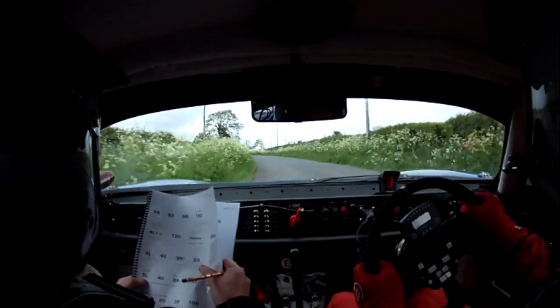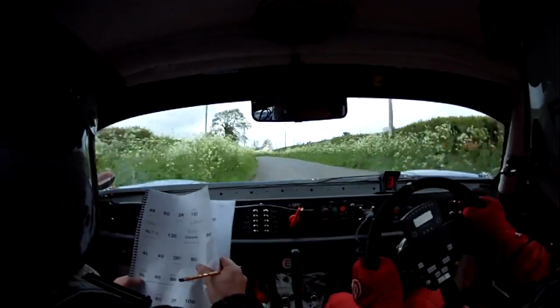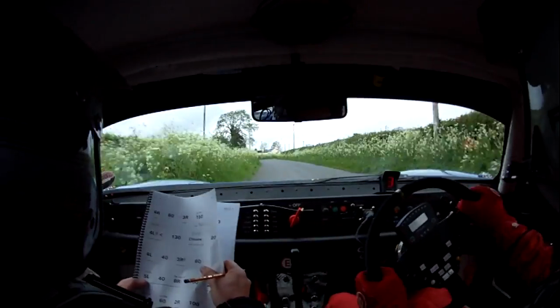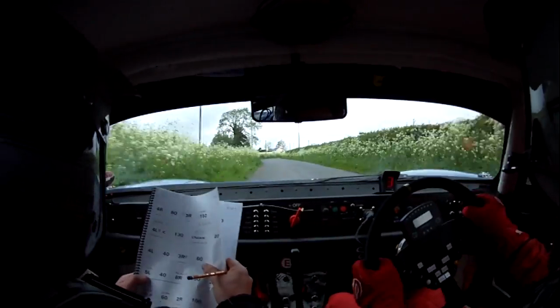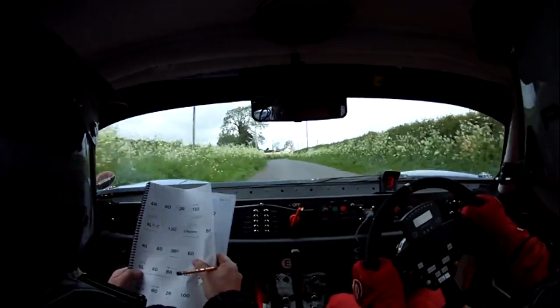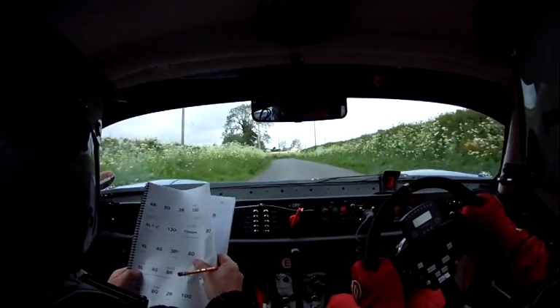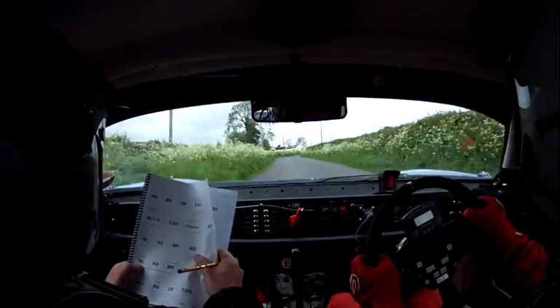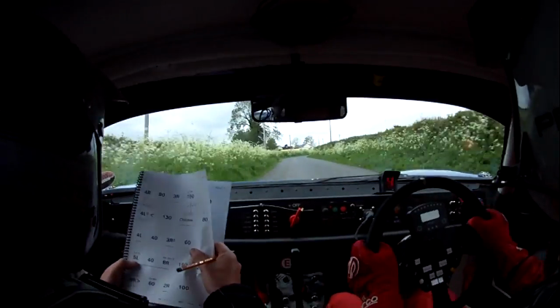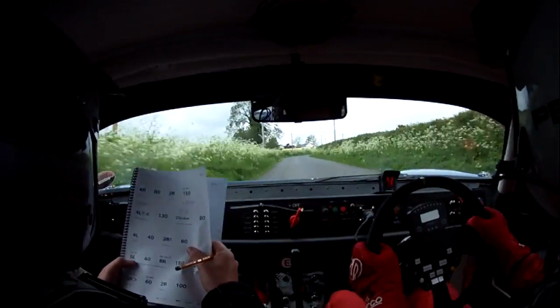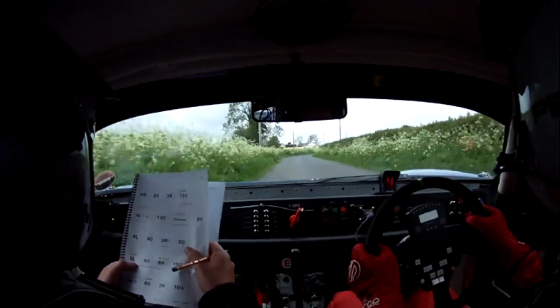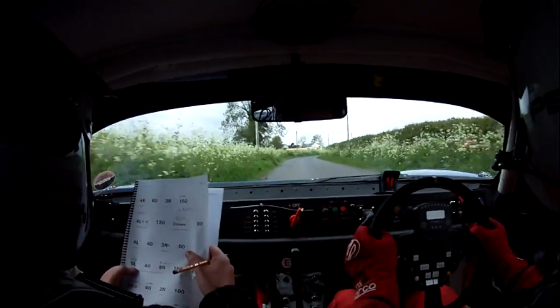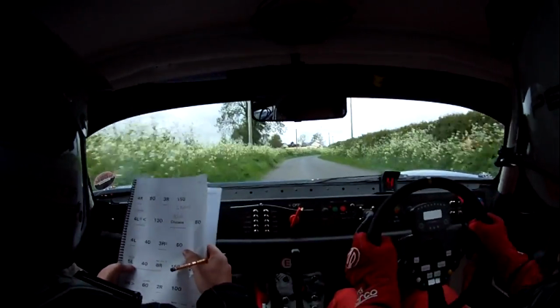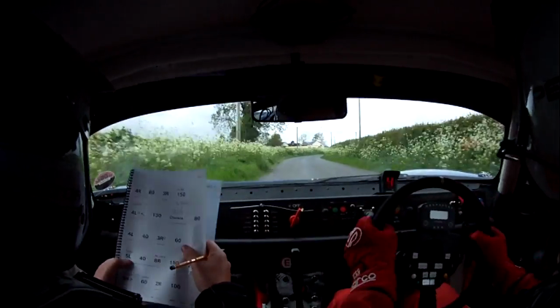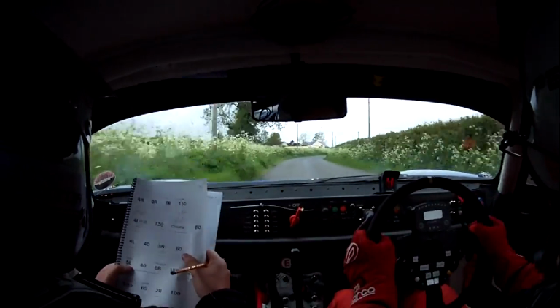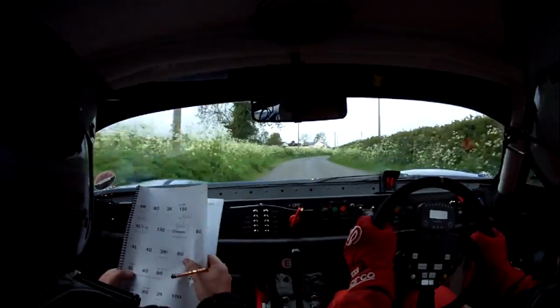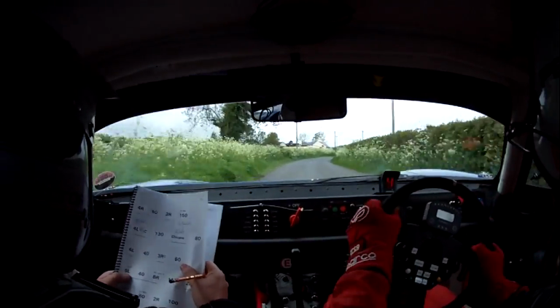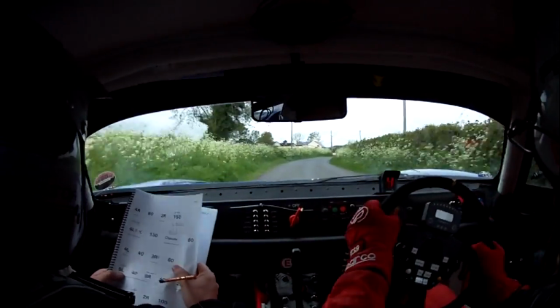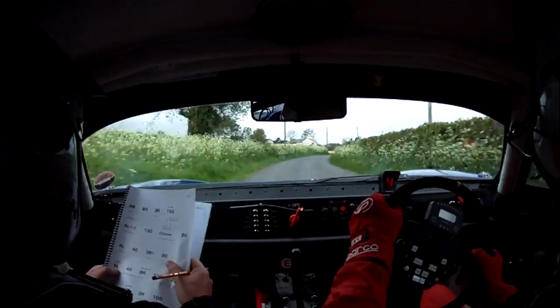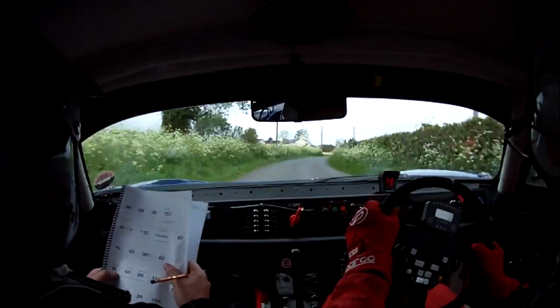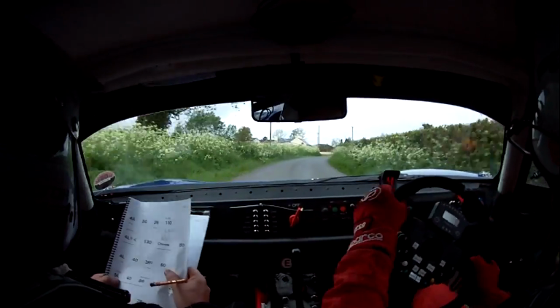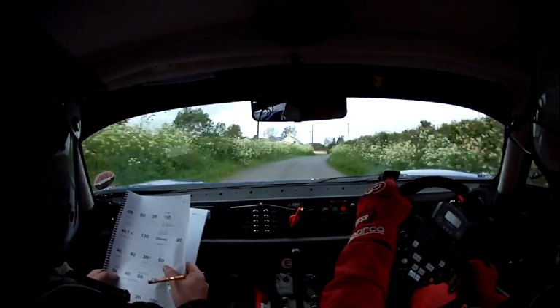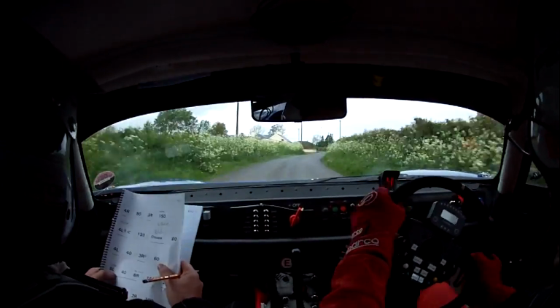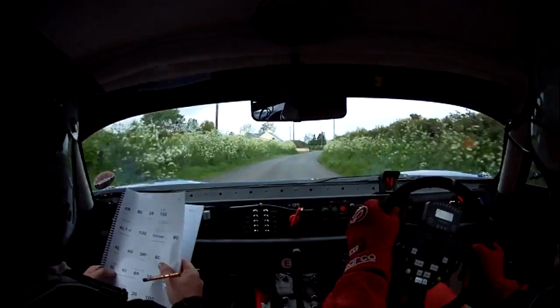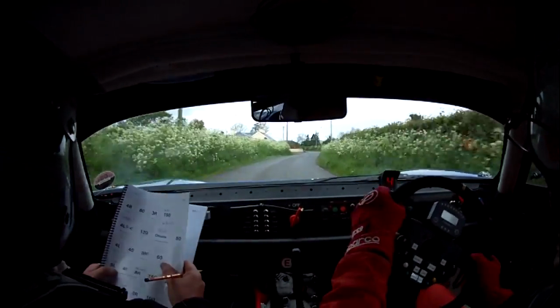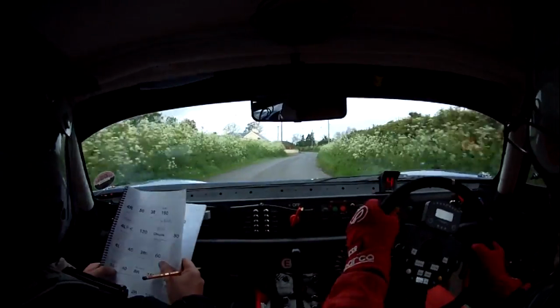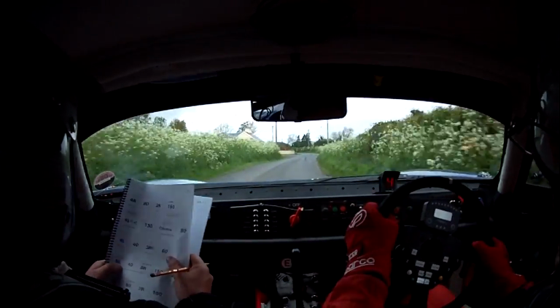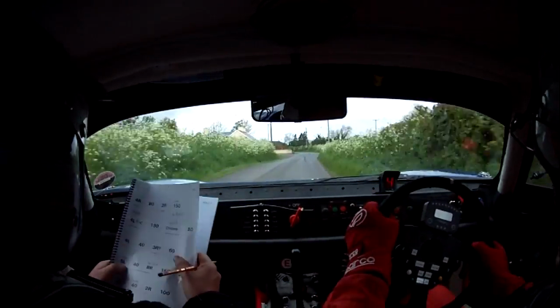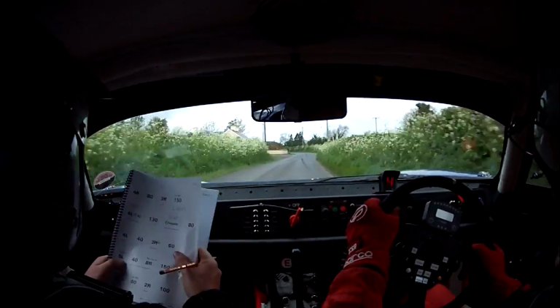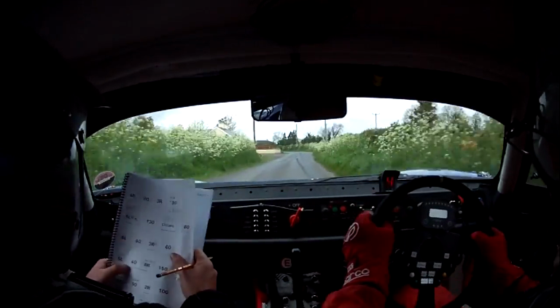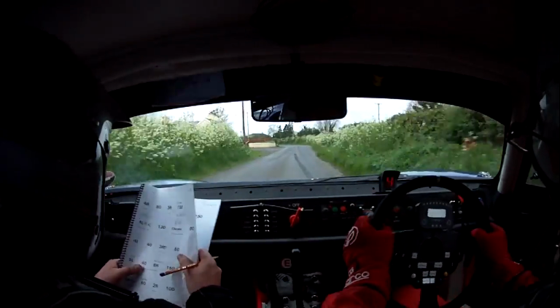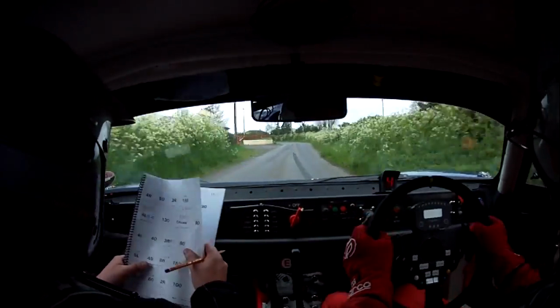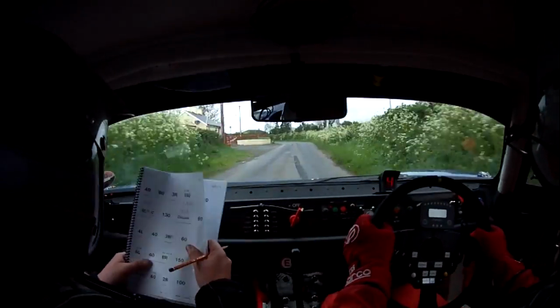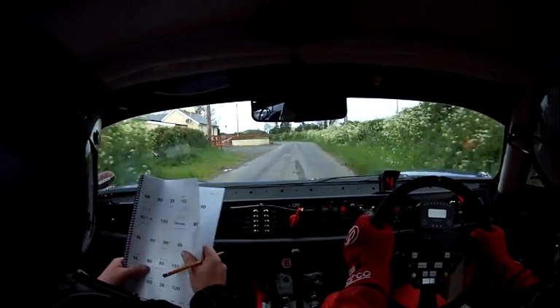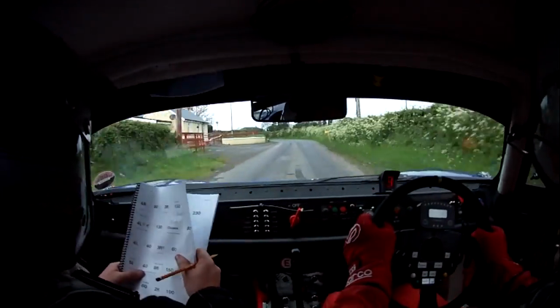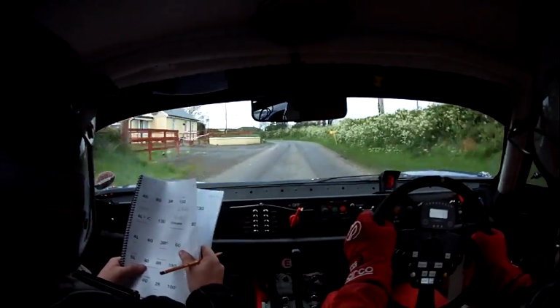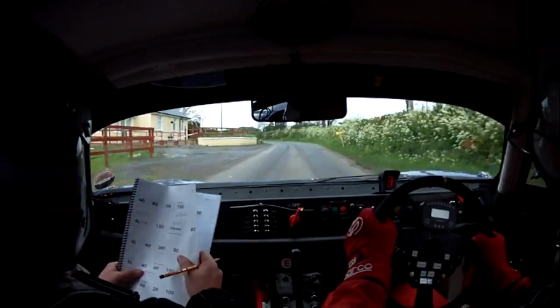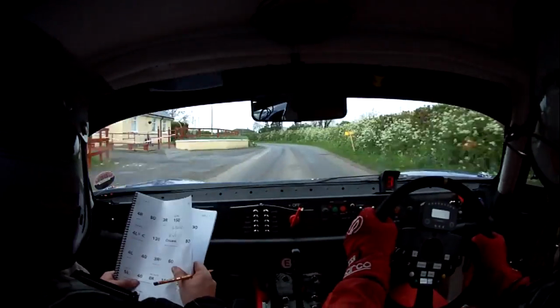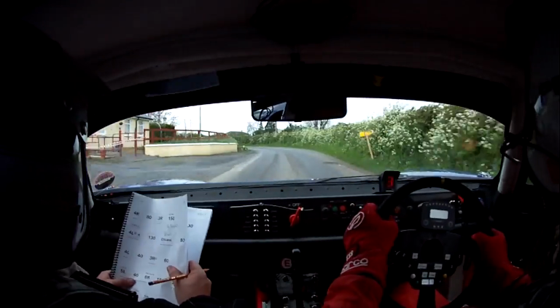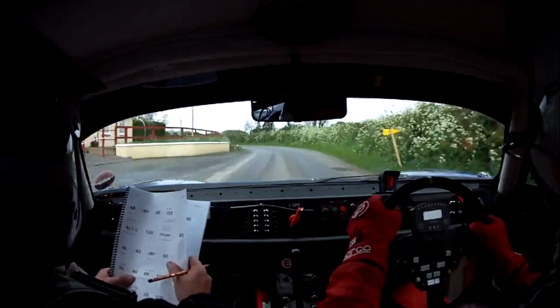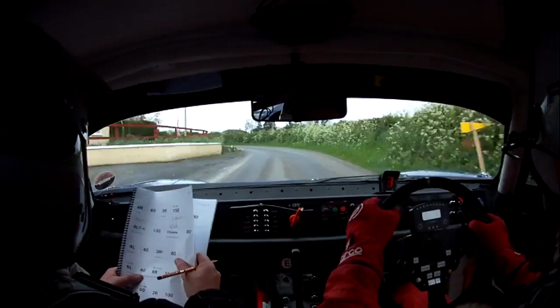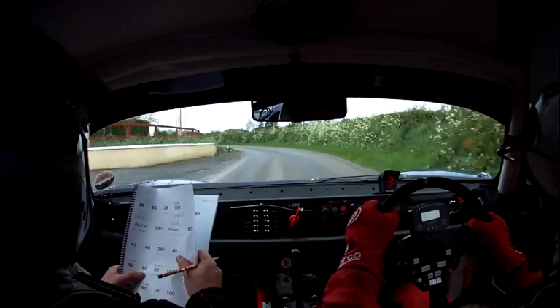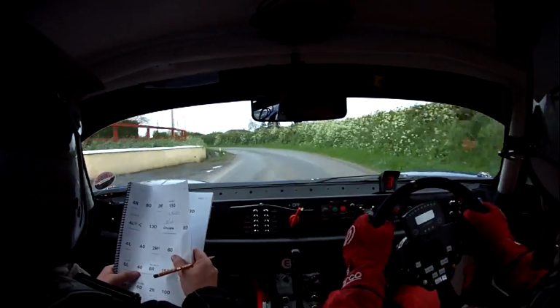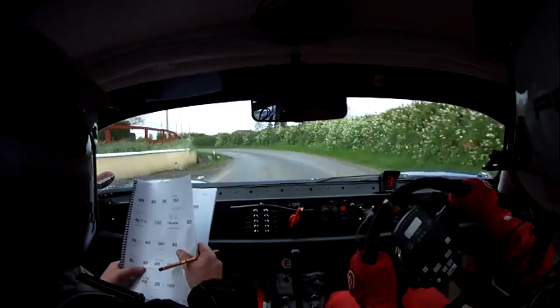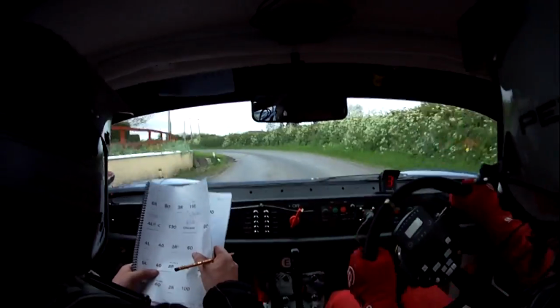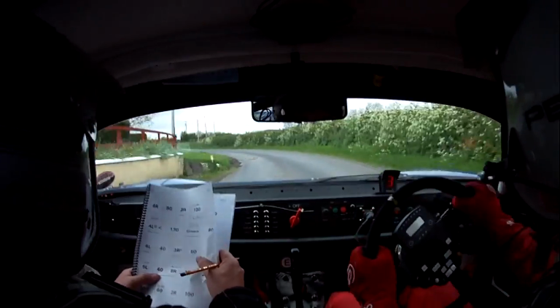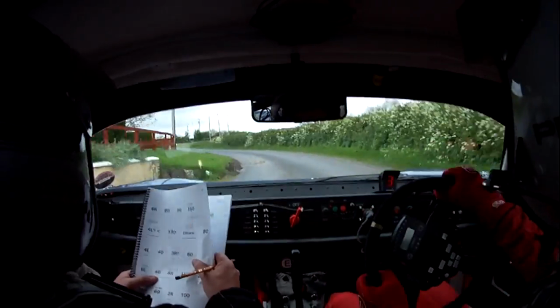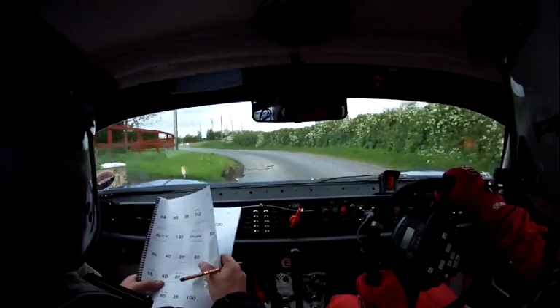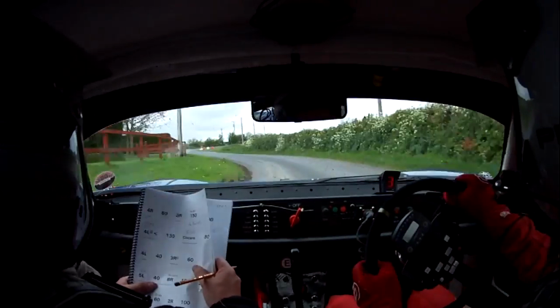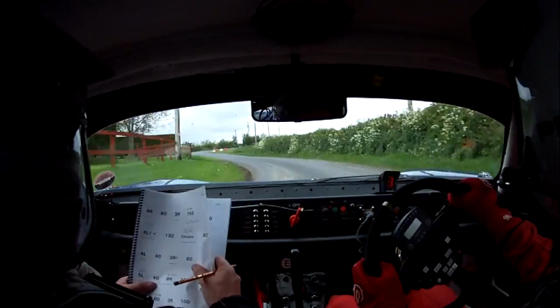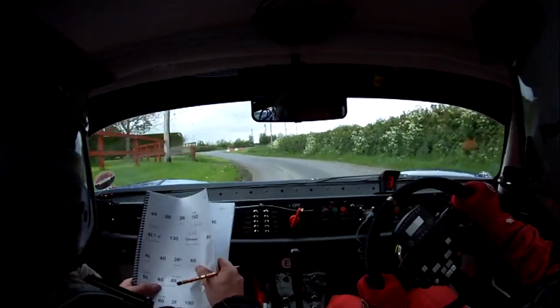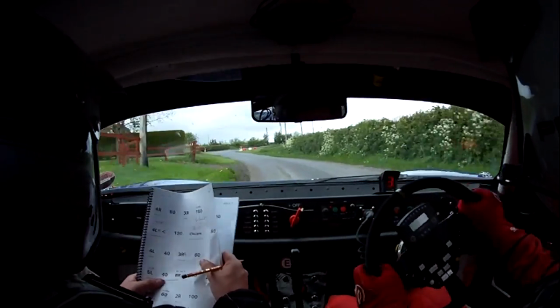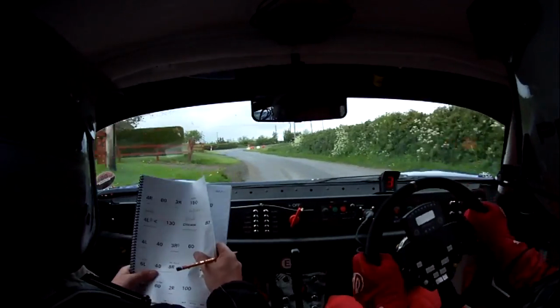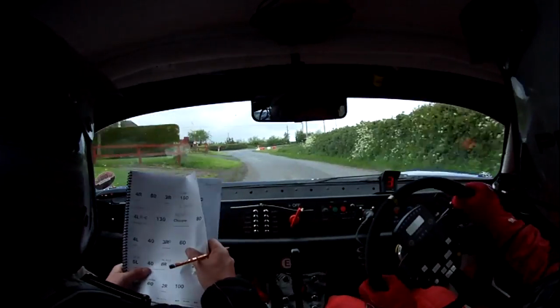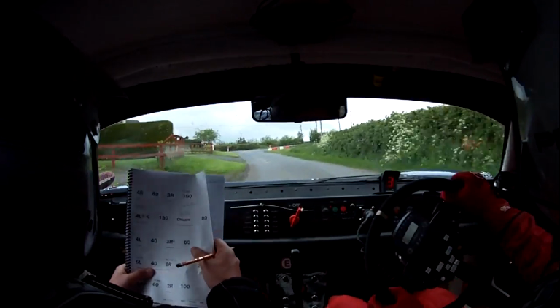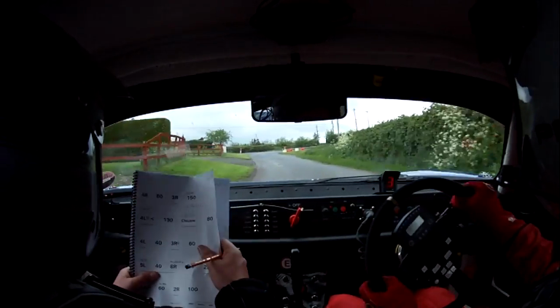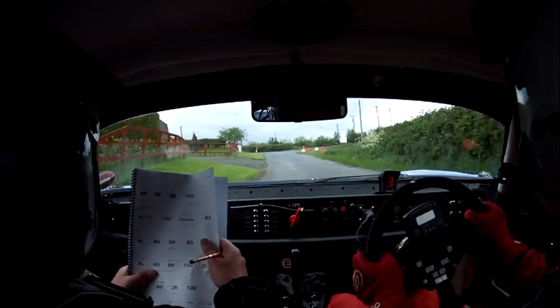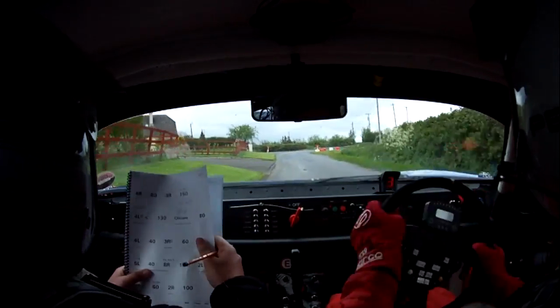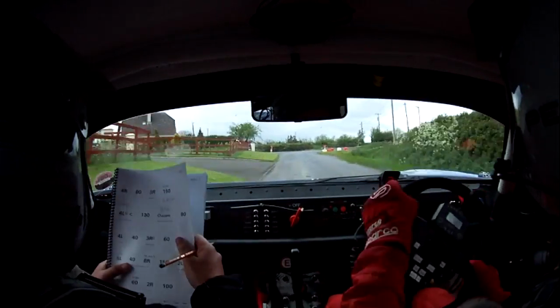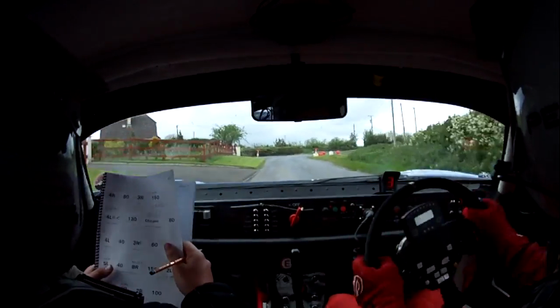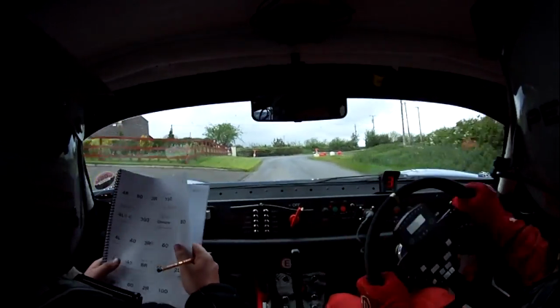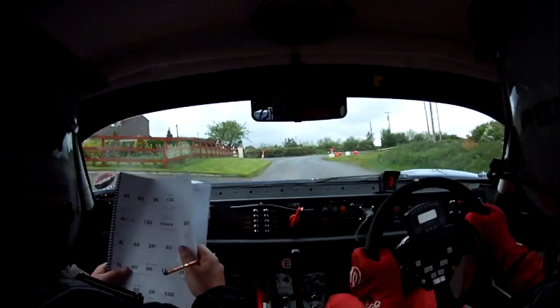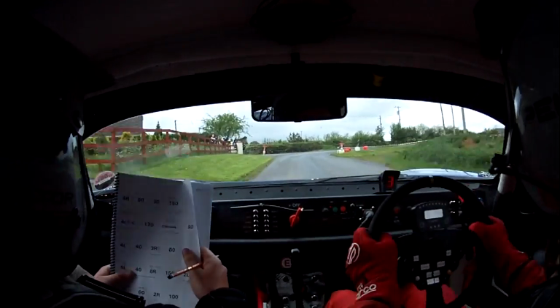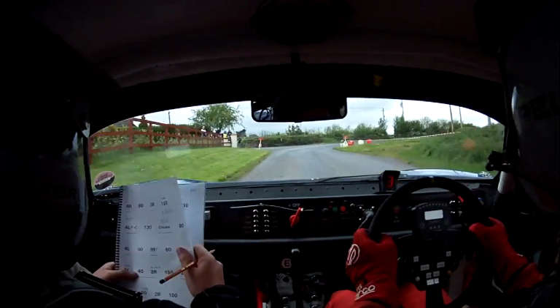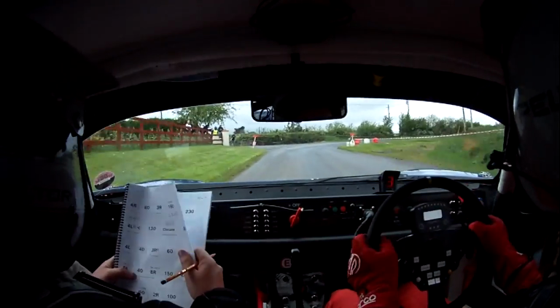3 right, open, 60, and tight 5 left, don't cut. 40 to an 8 right, 40, 8 right, 150.